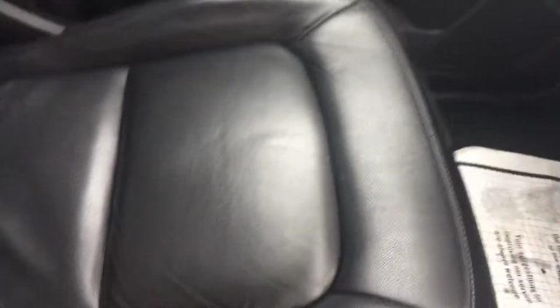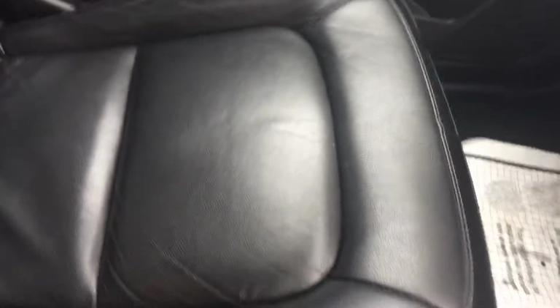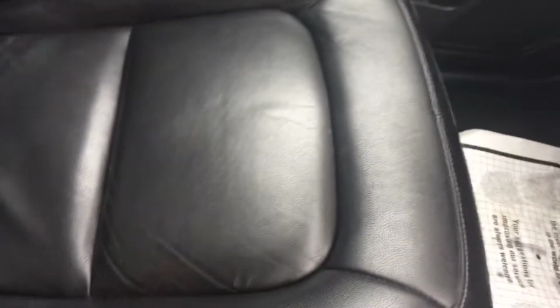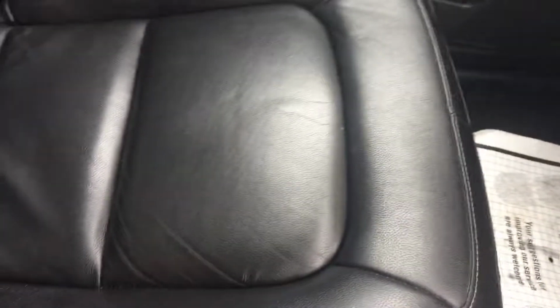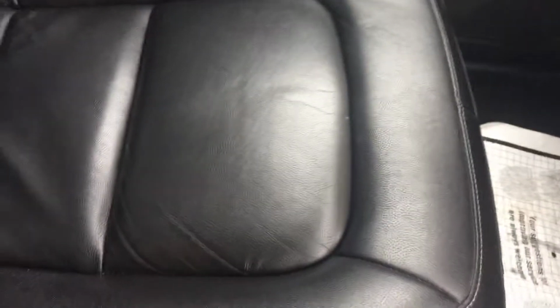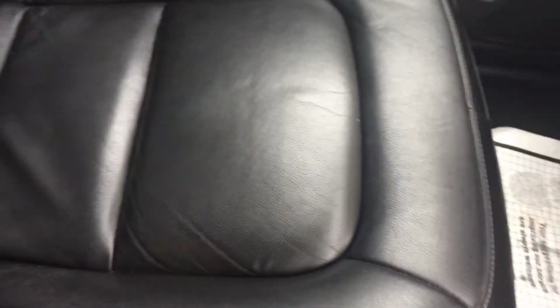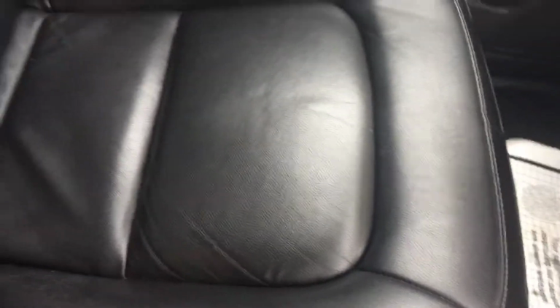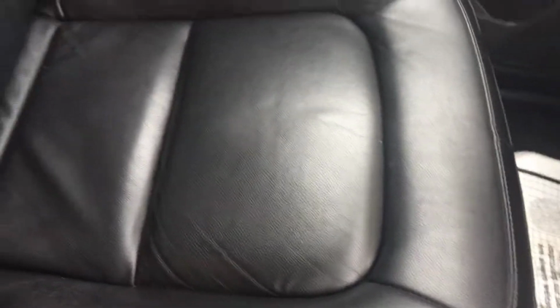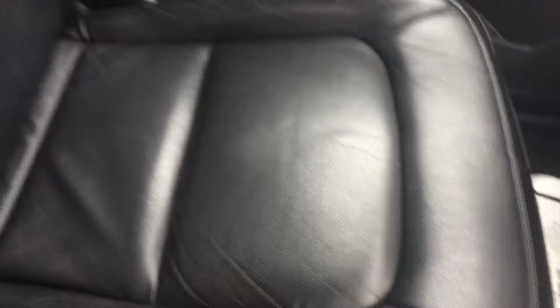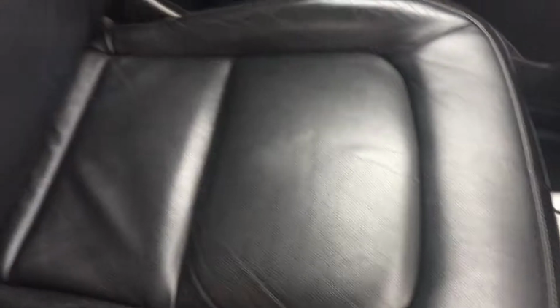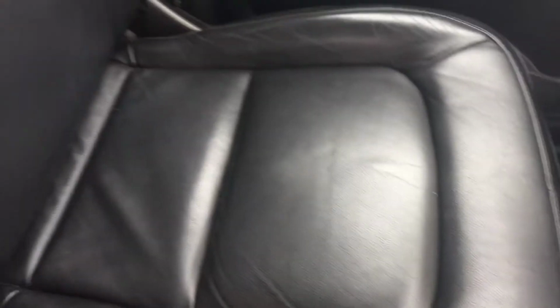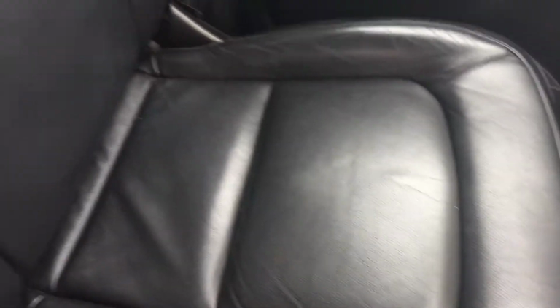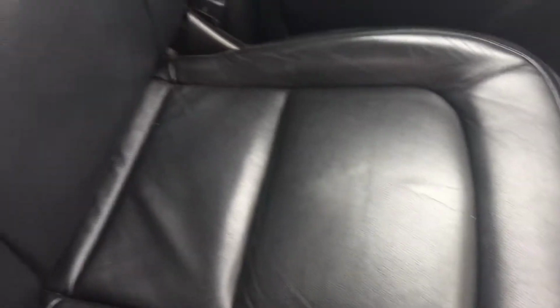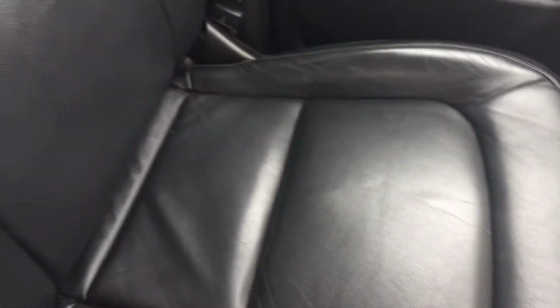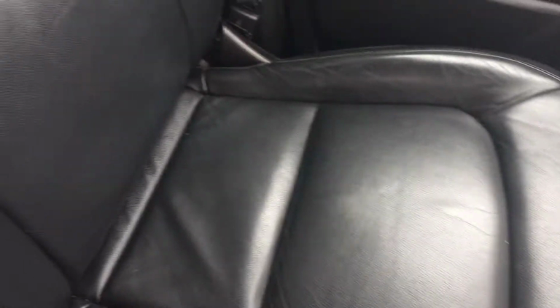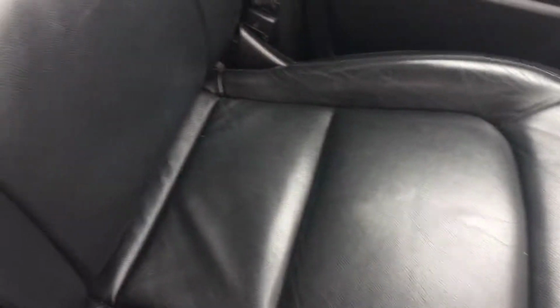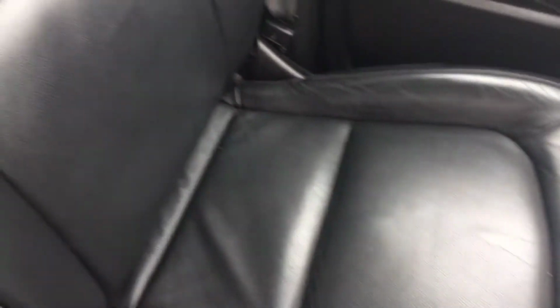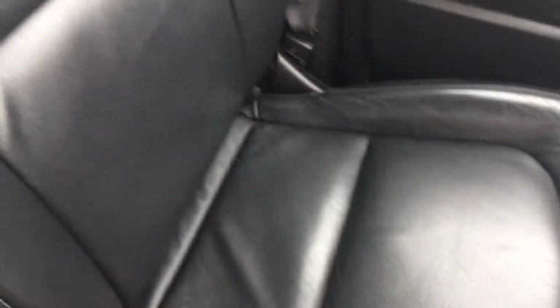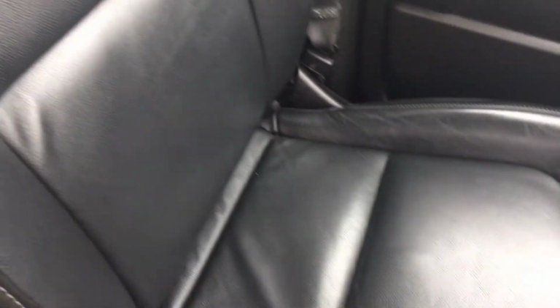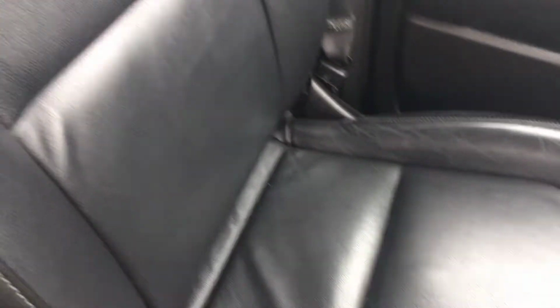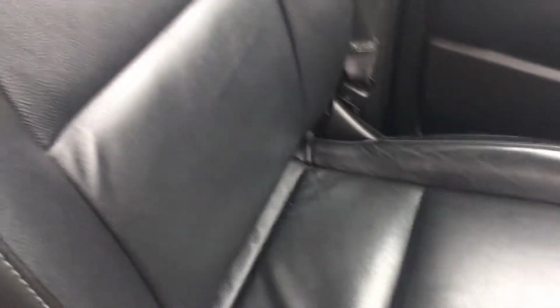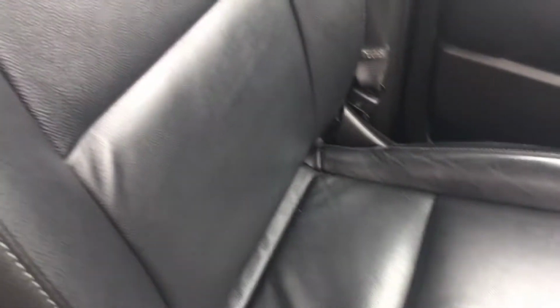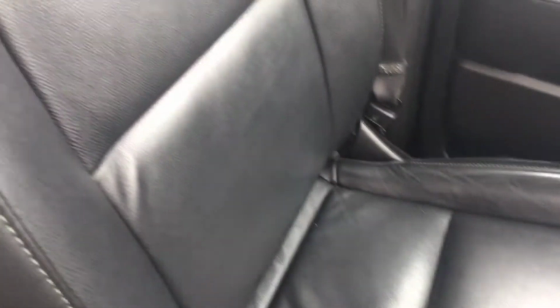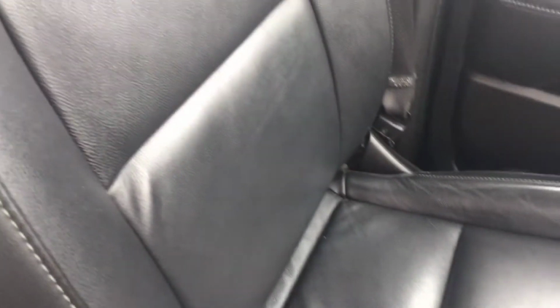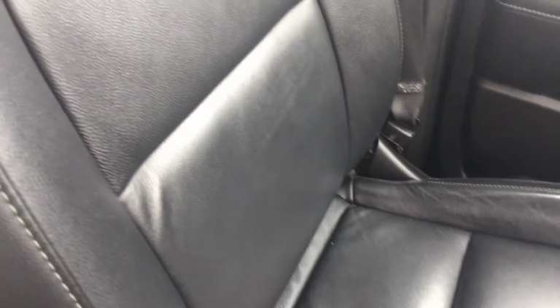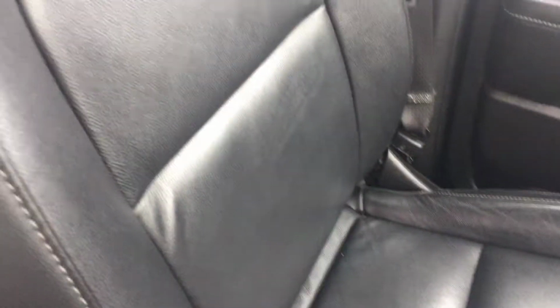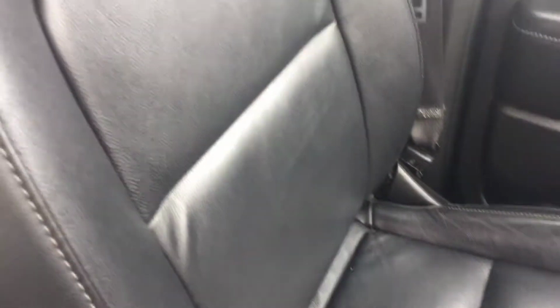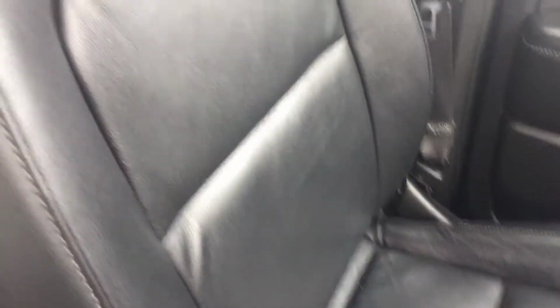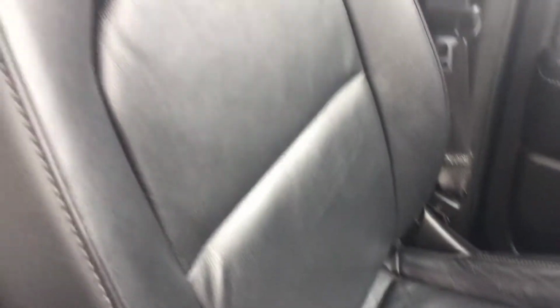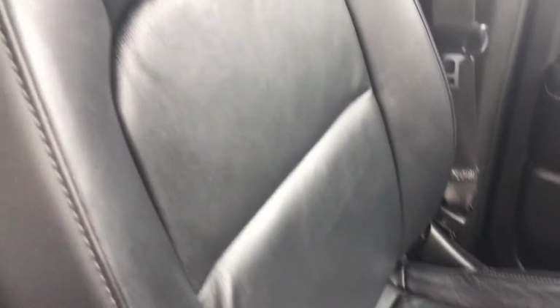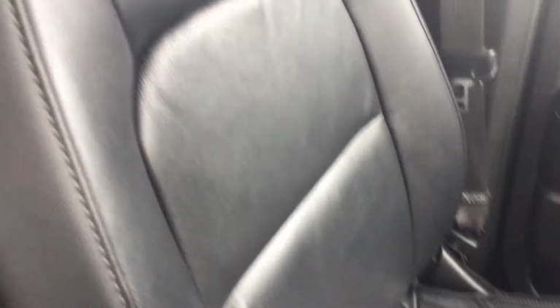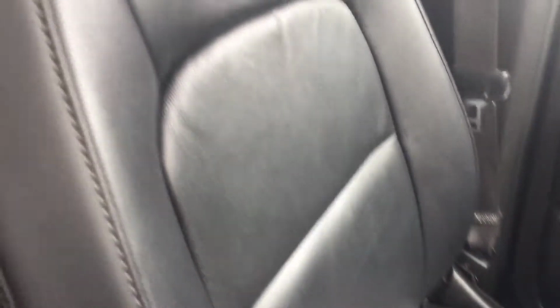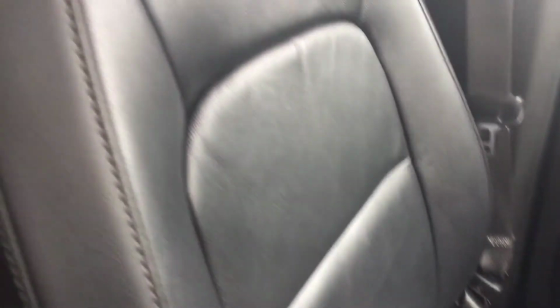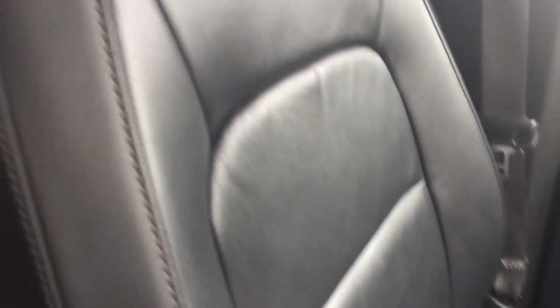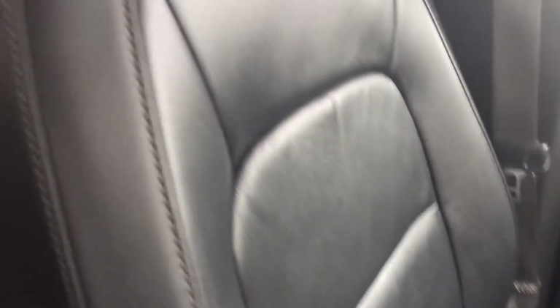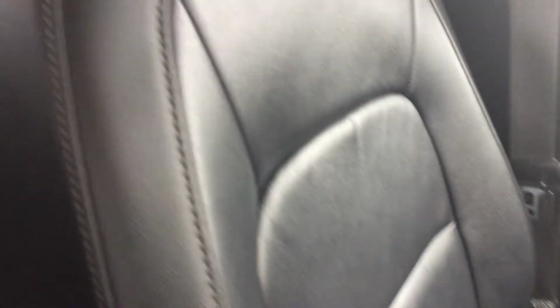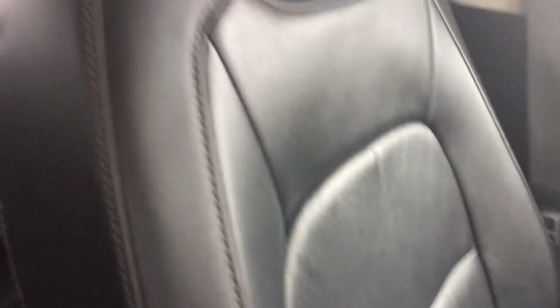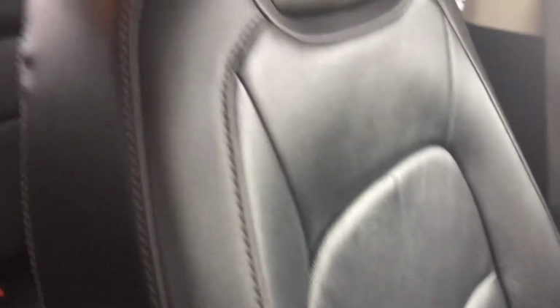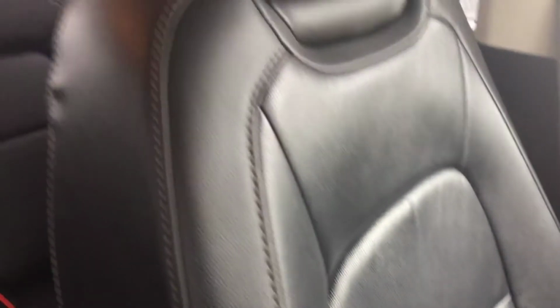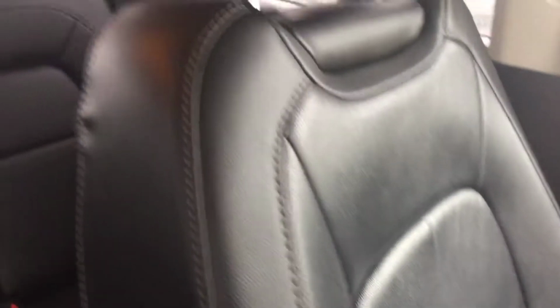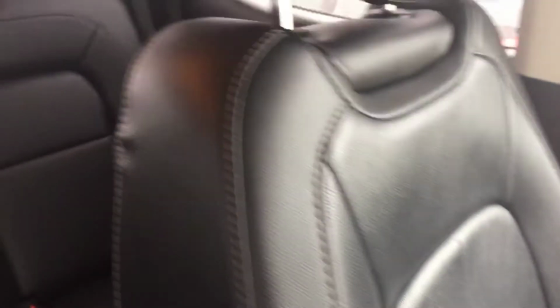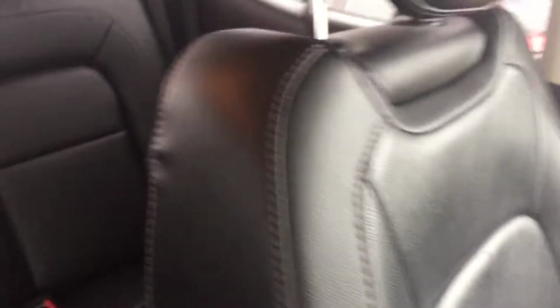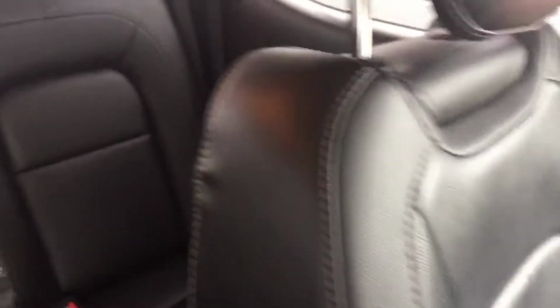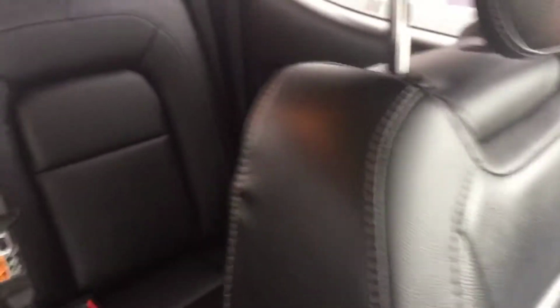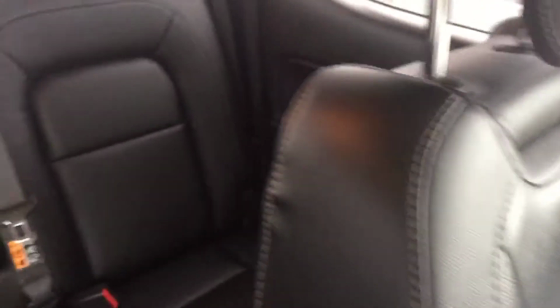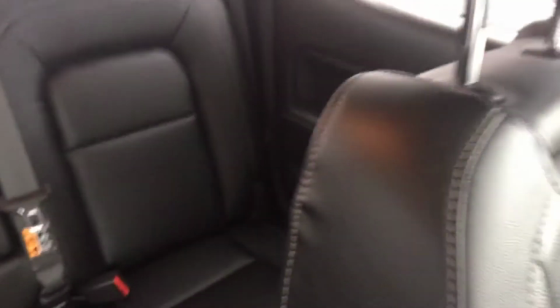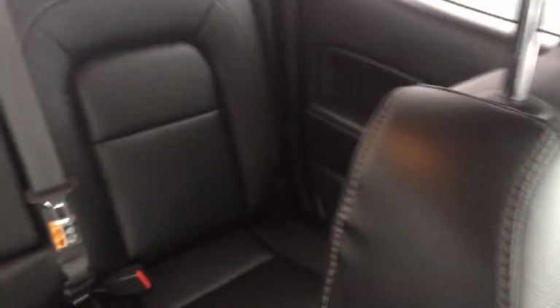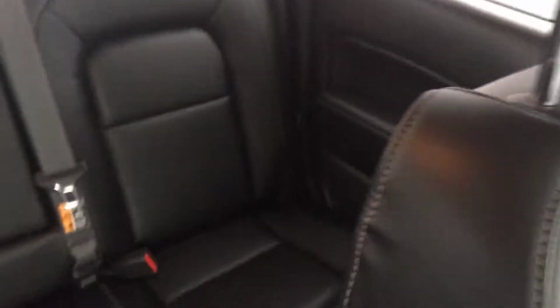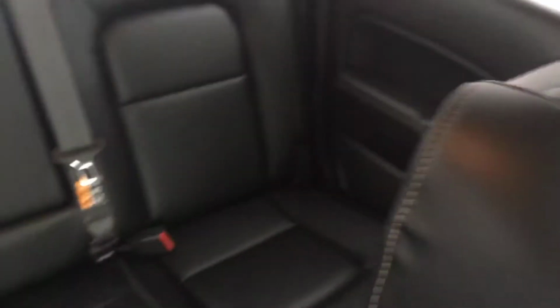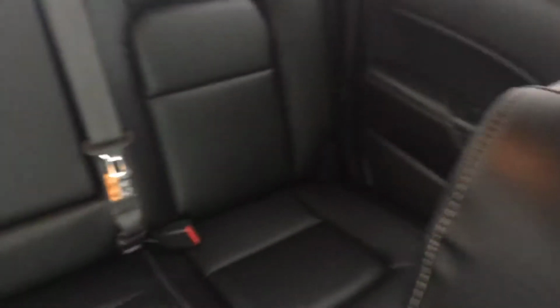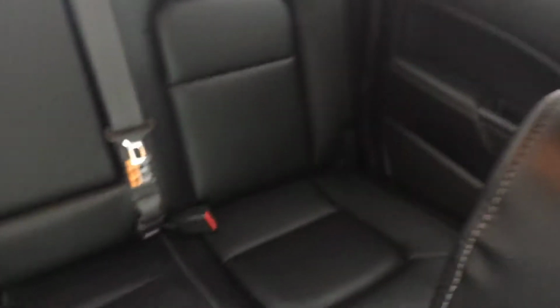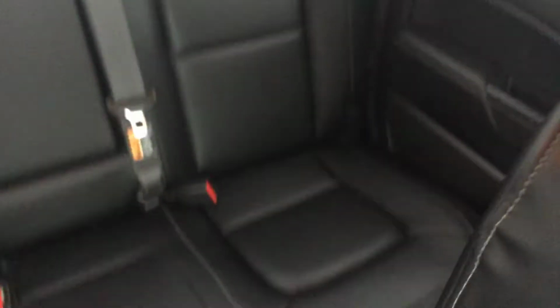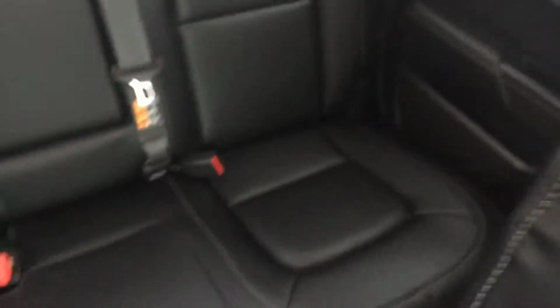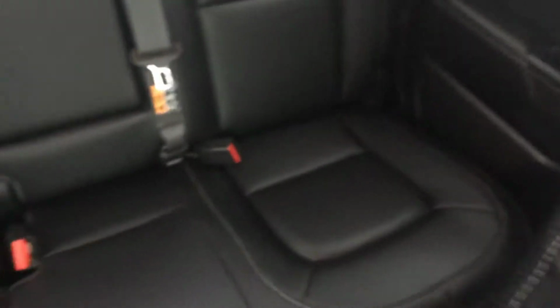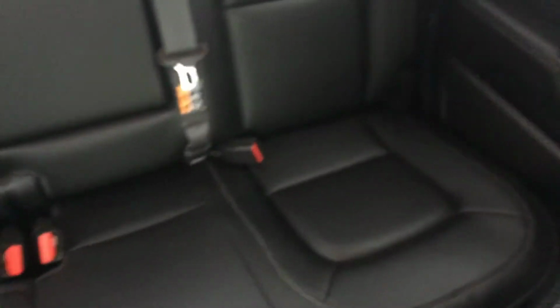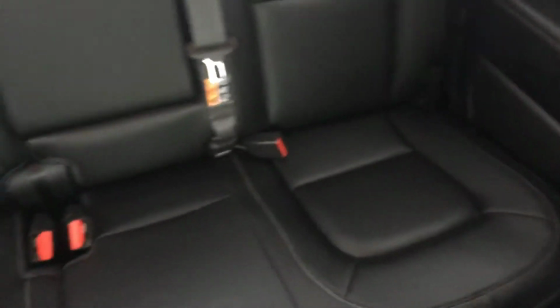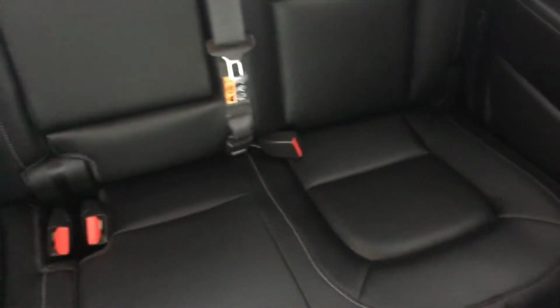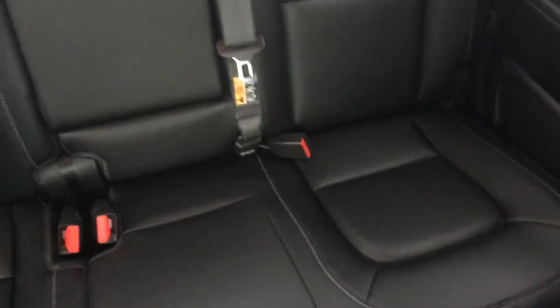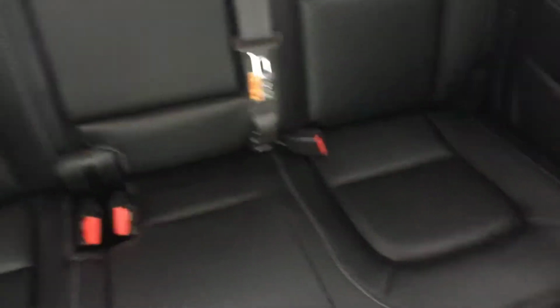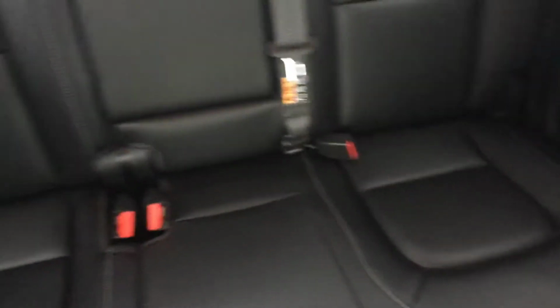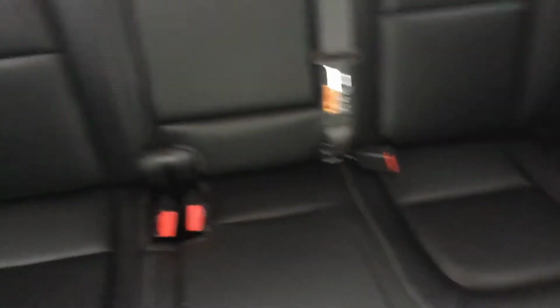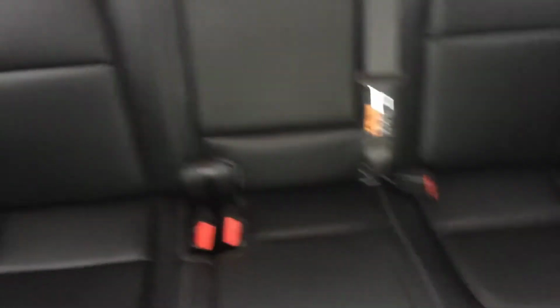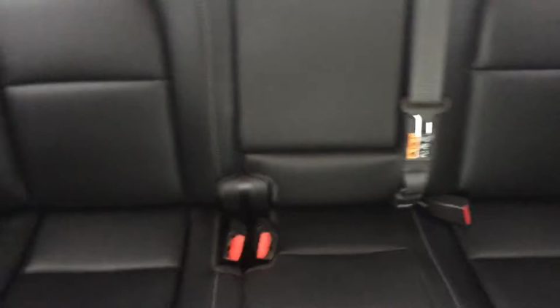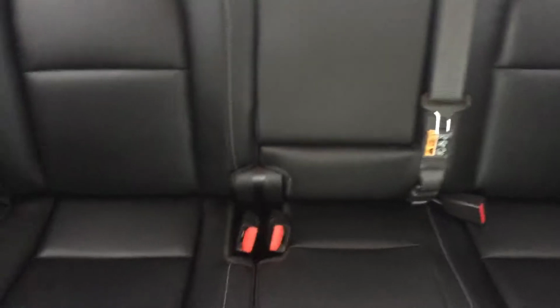Condition of the driver's seat — love the seat. And the back.